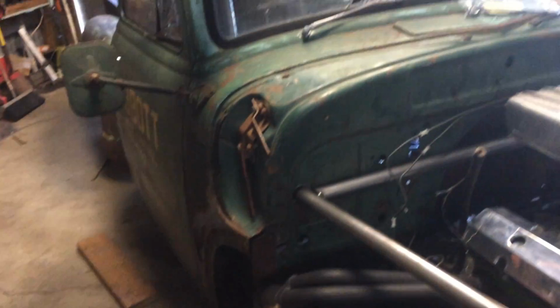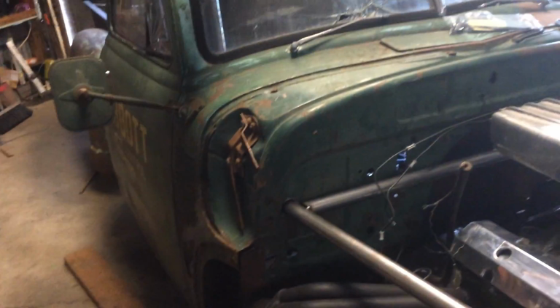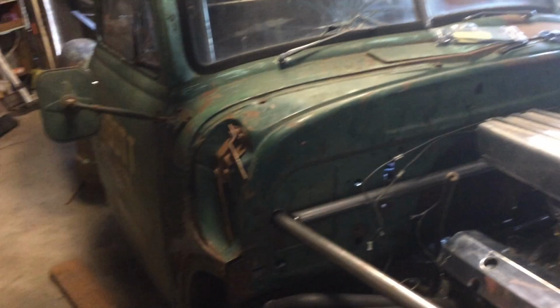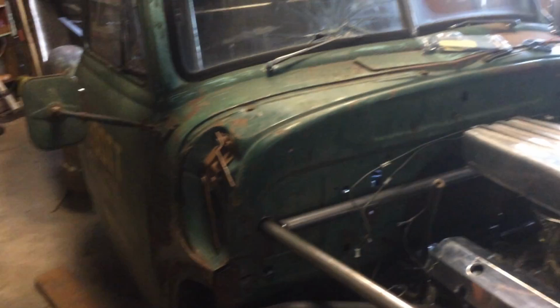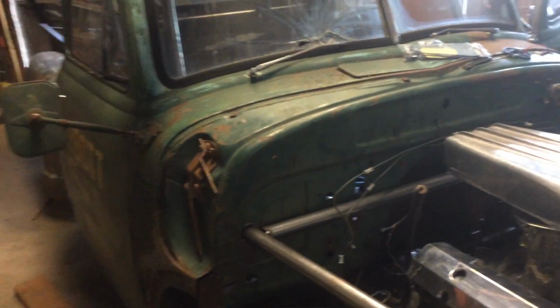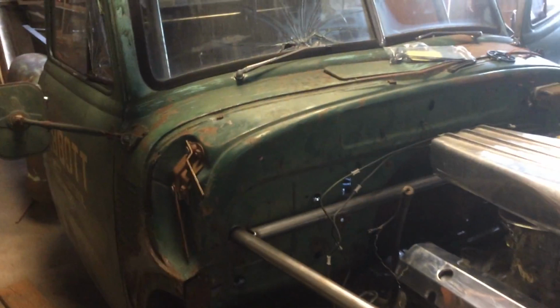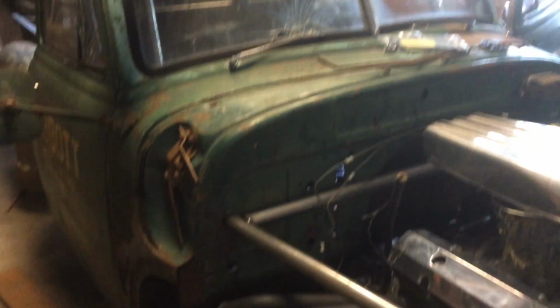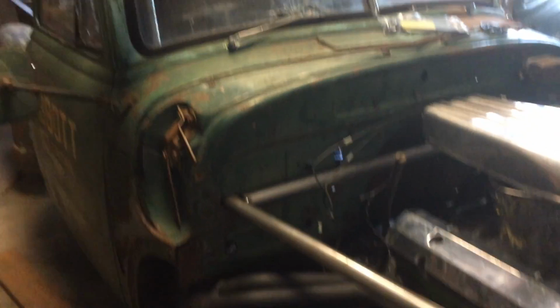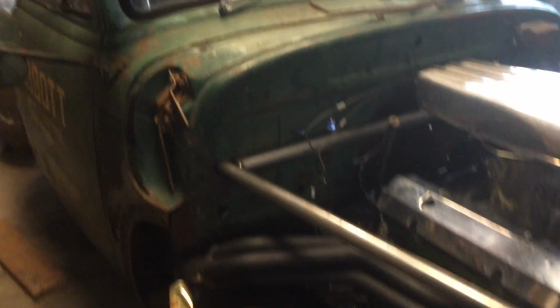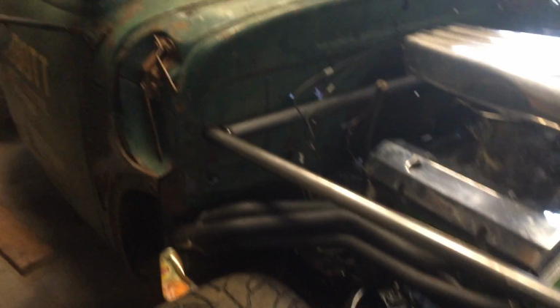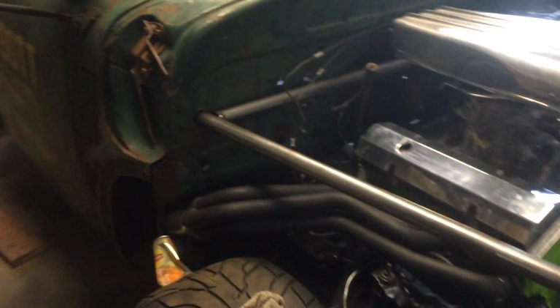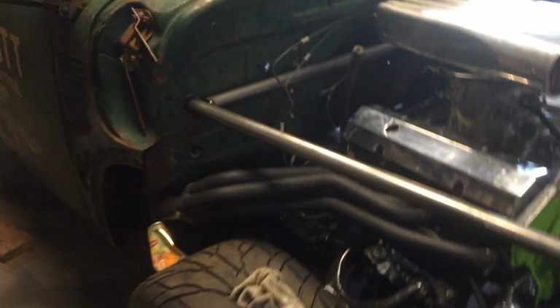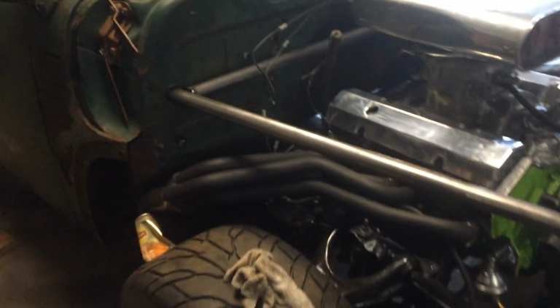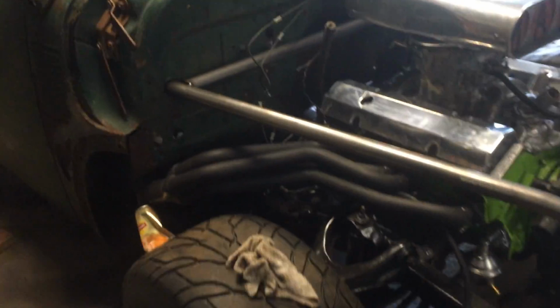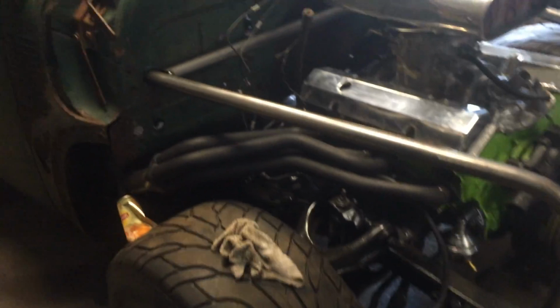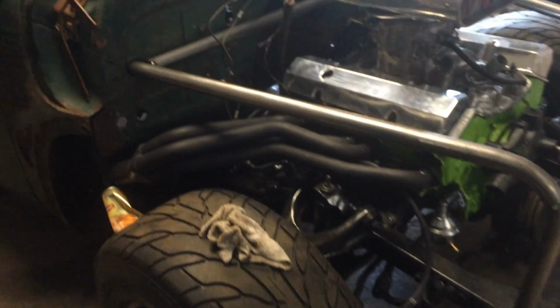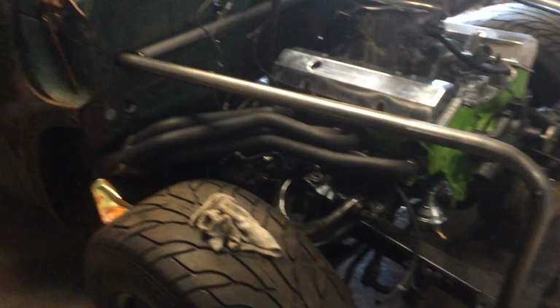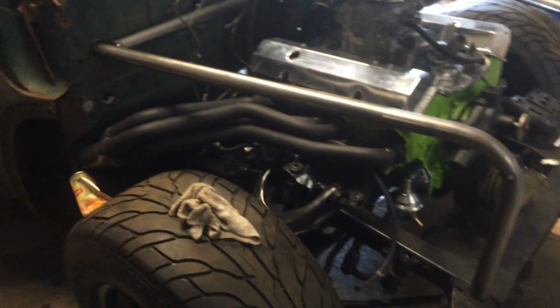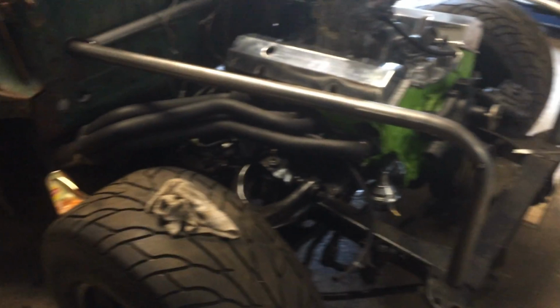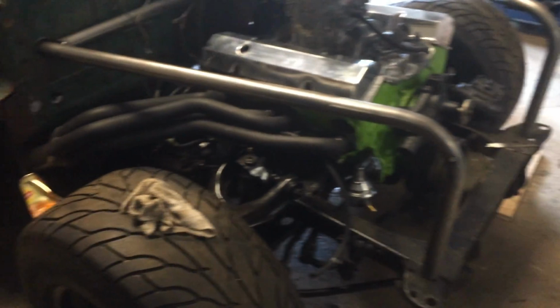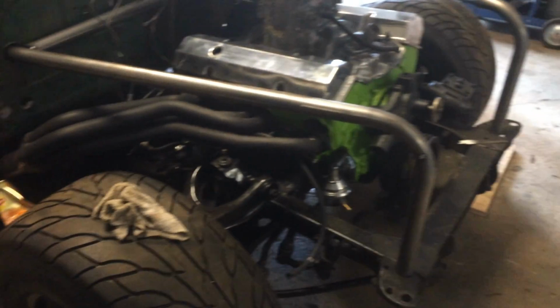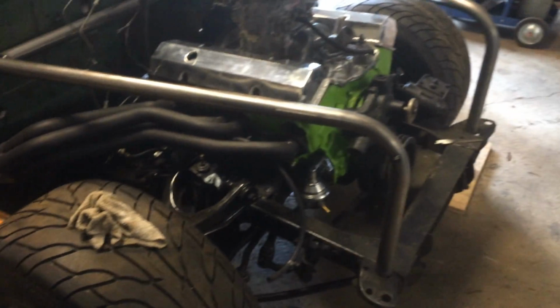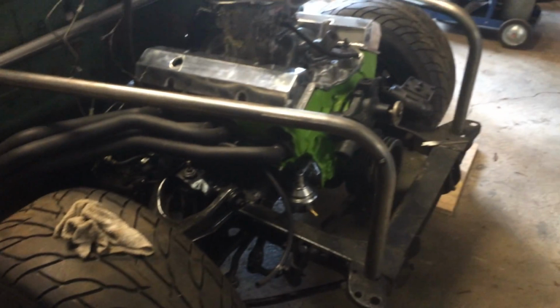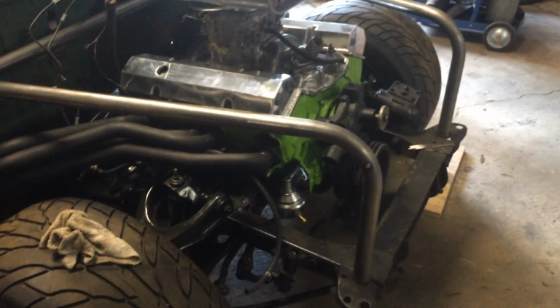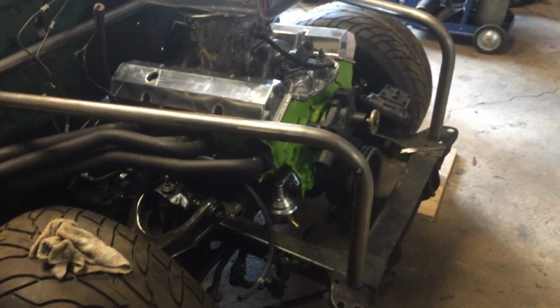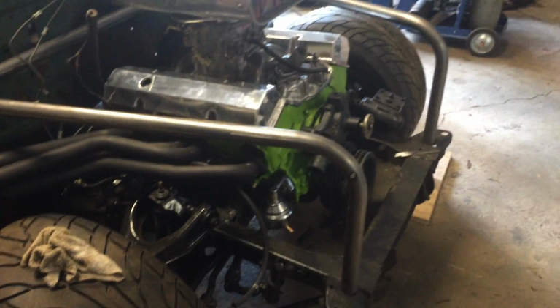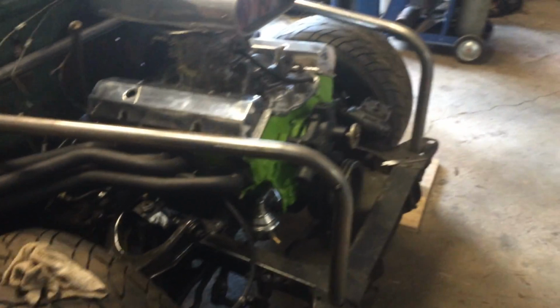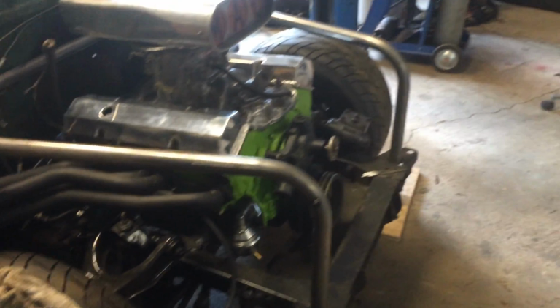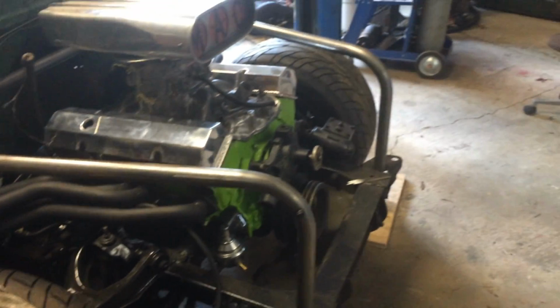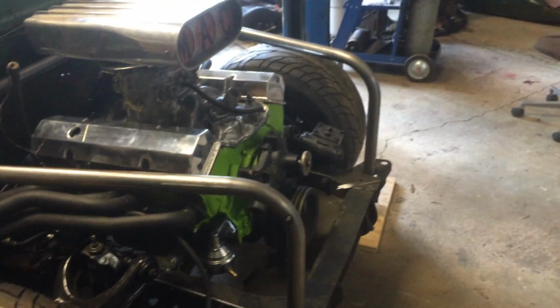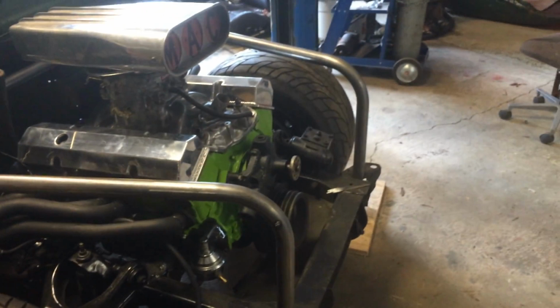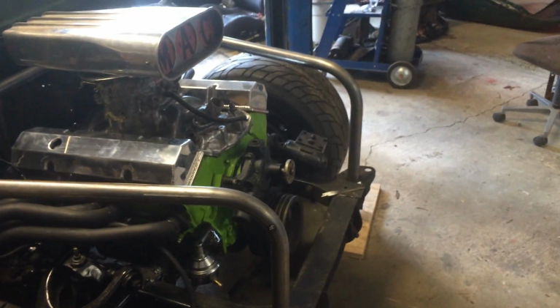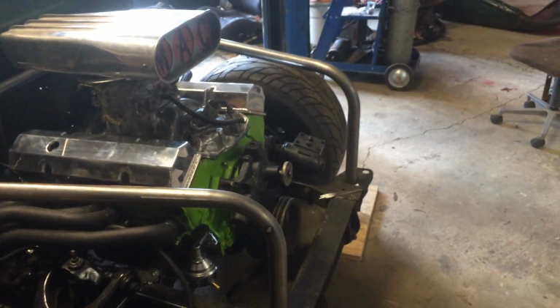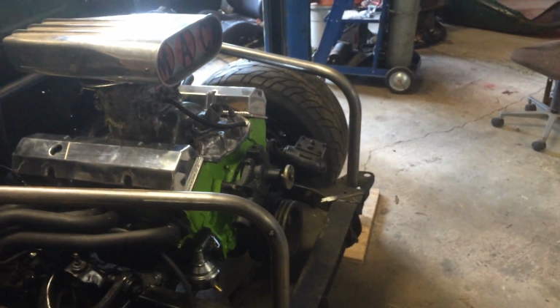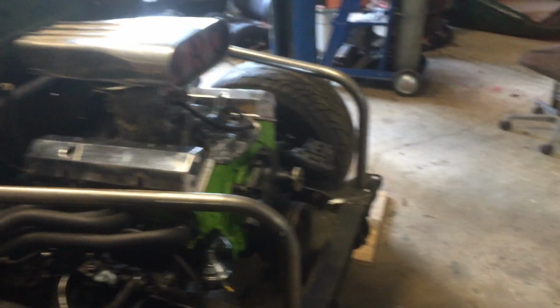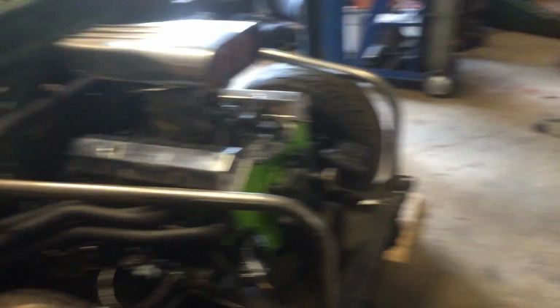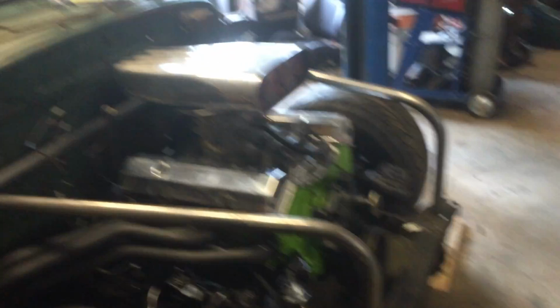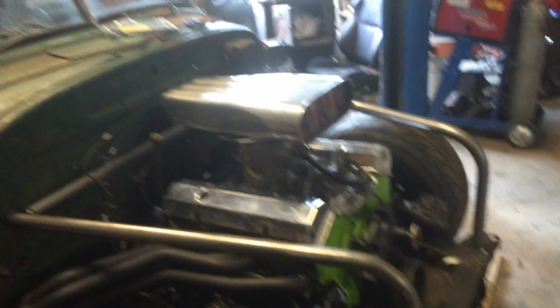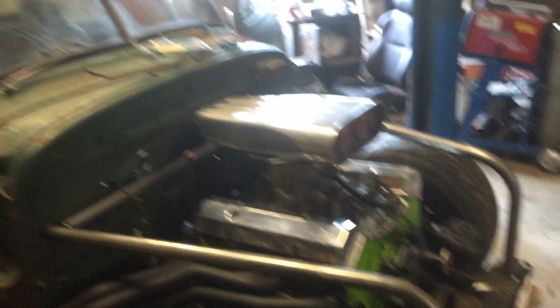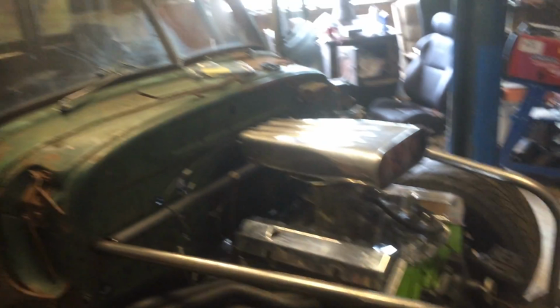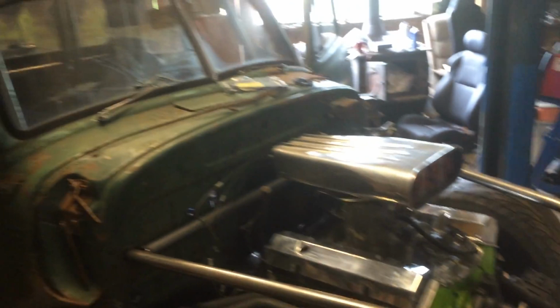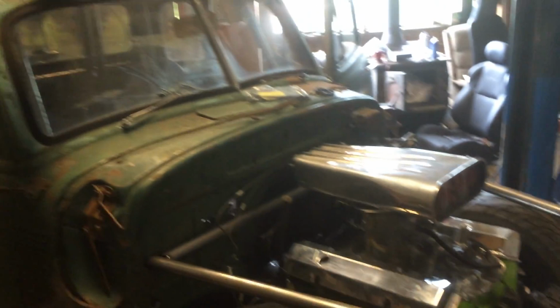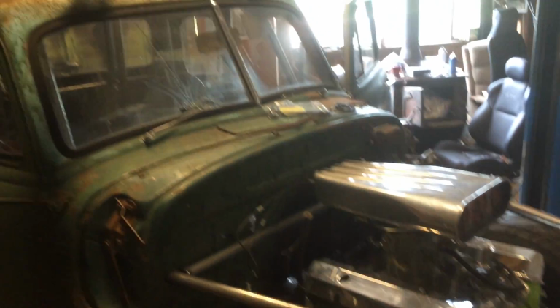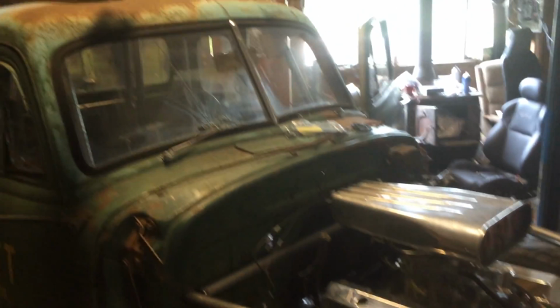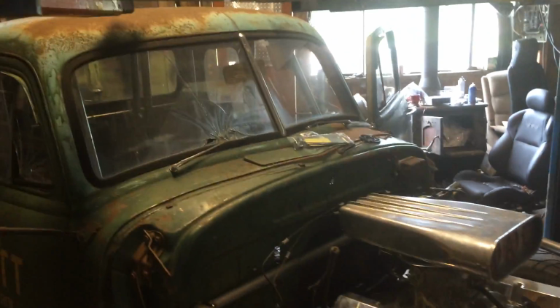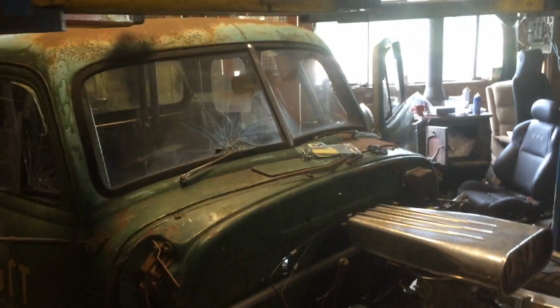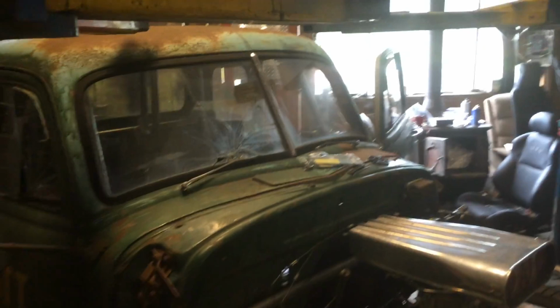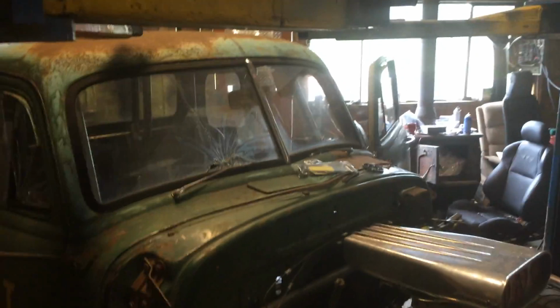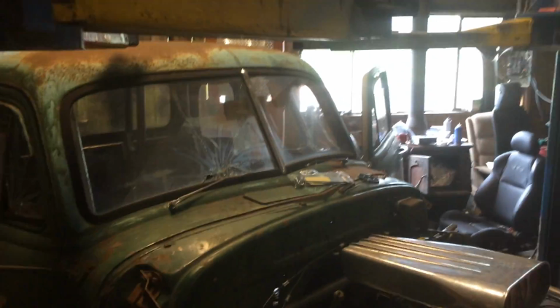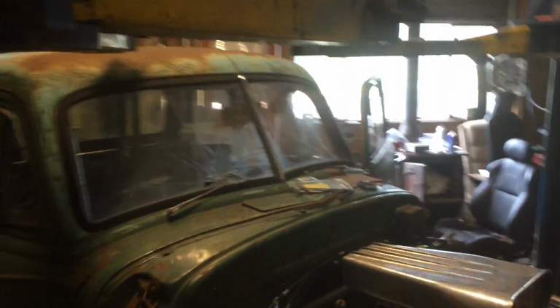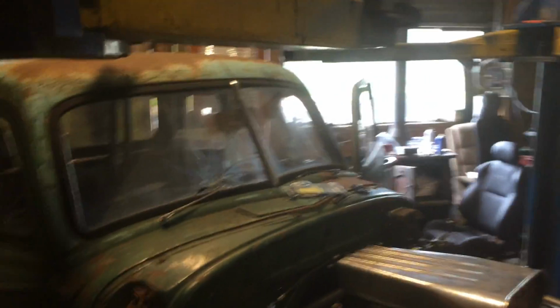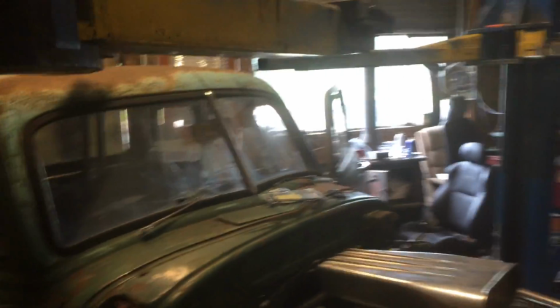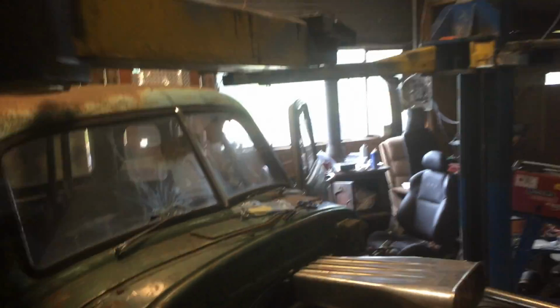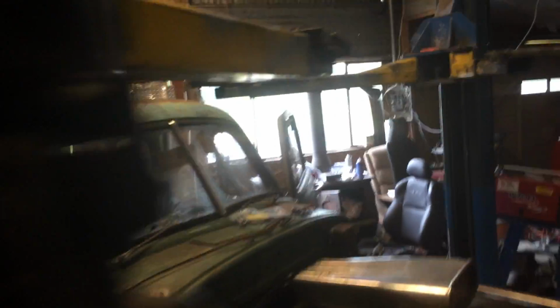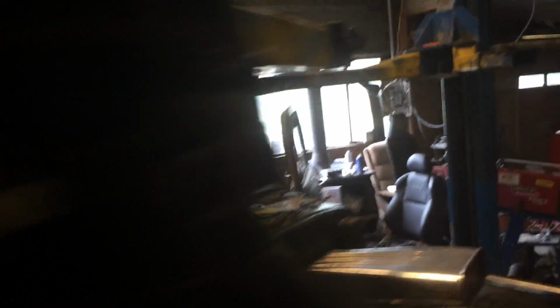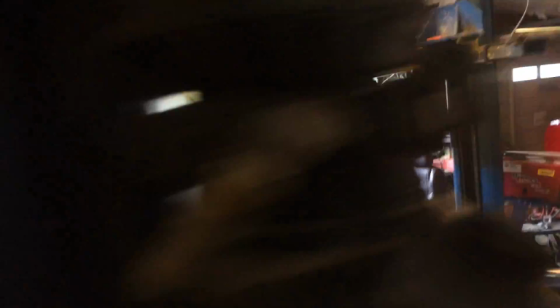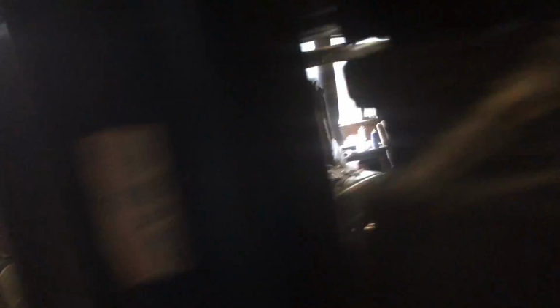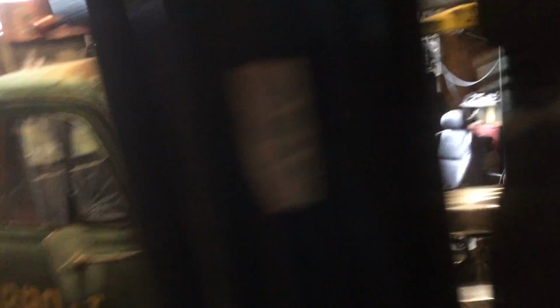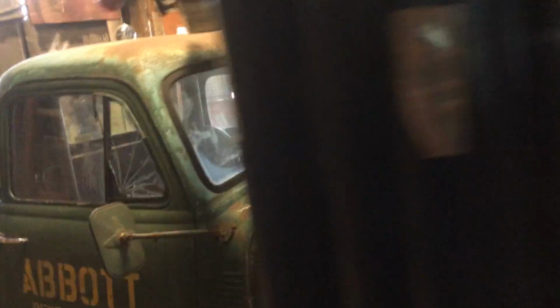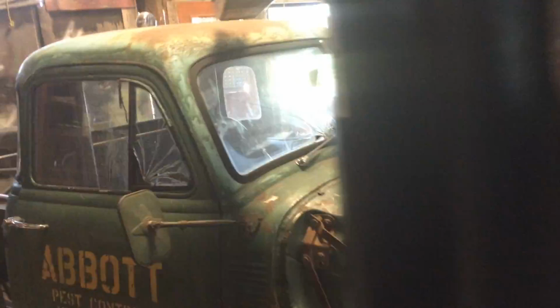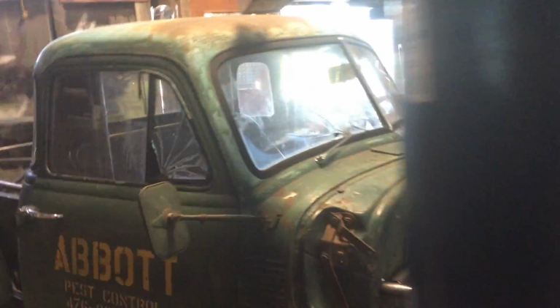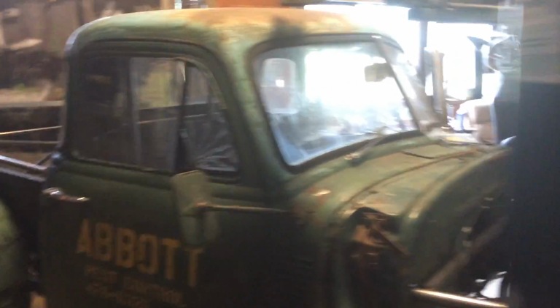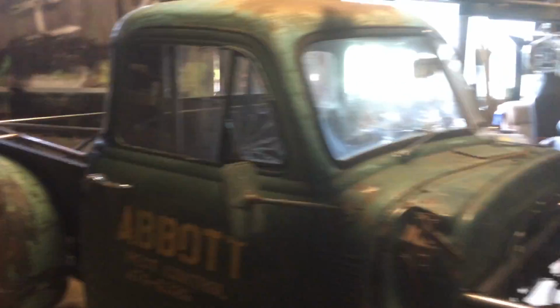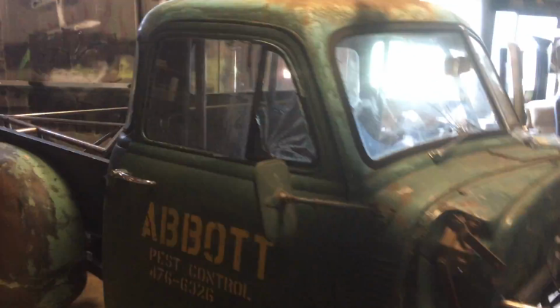Some more header work, a couple more cross members and bracing down to the frame, put the radiator in — she's coming, coming fast.